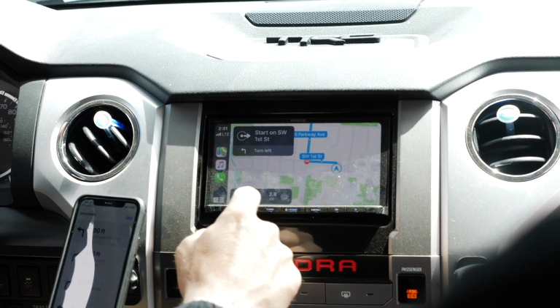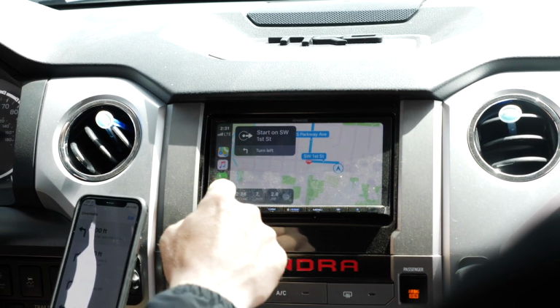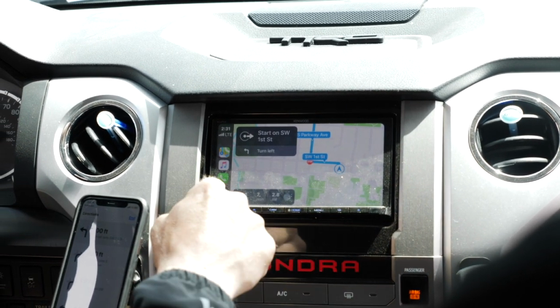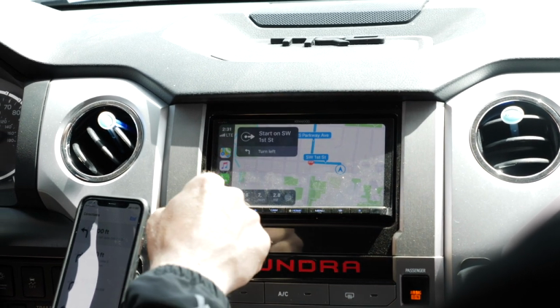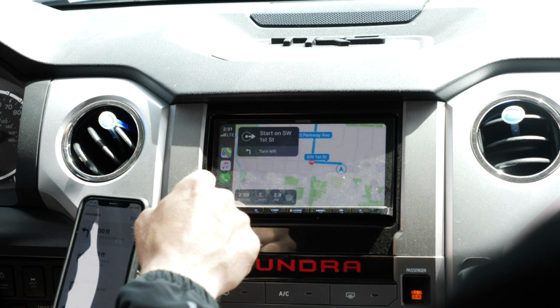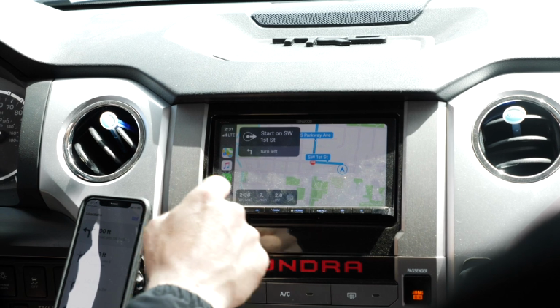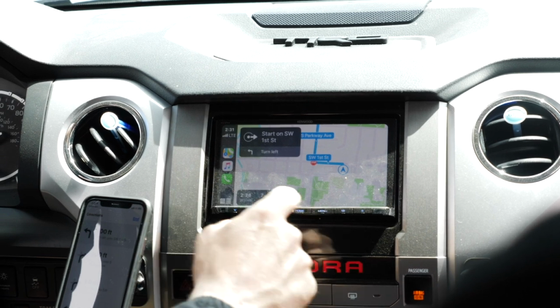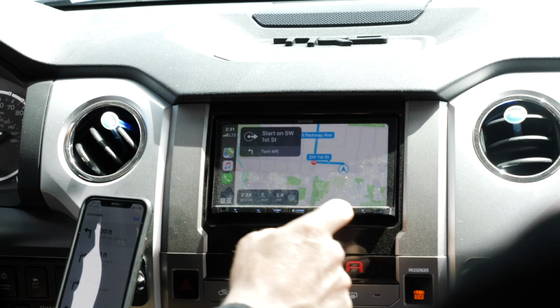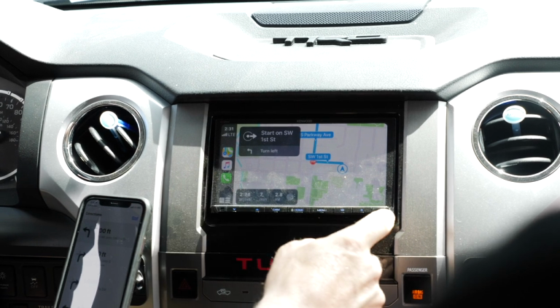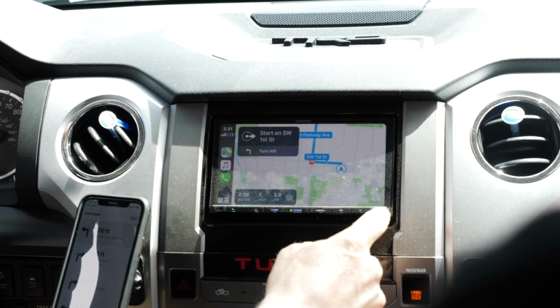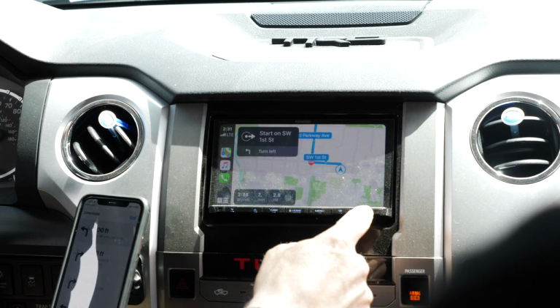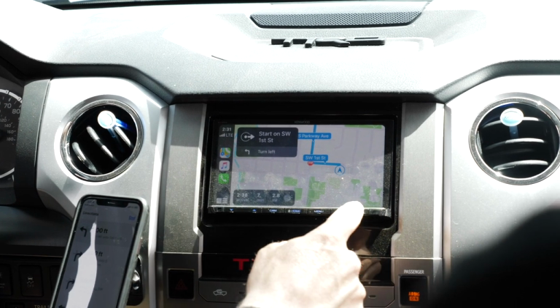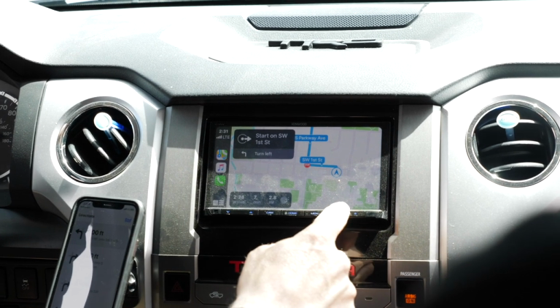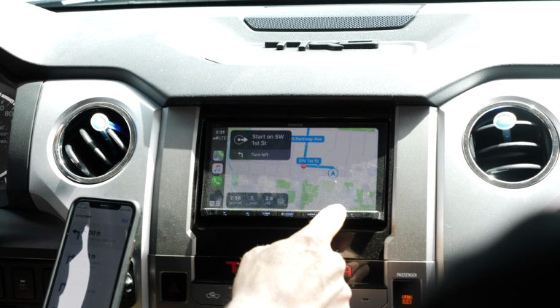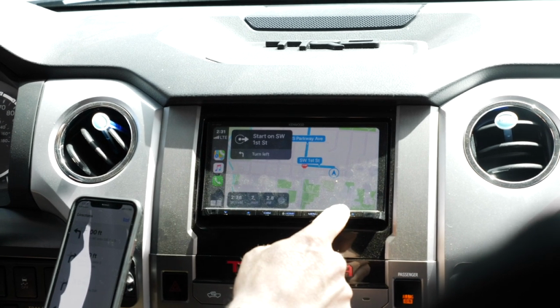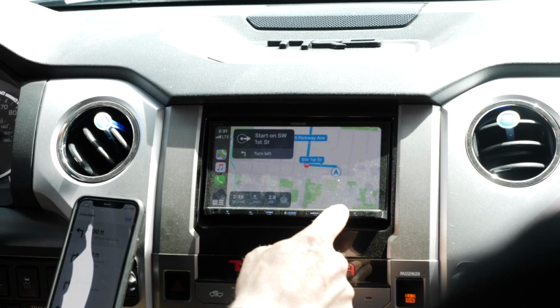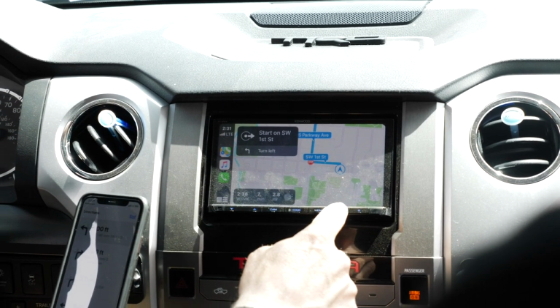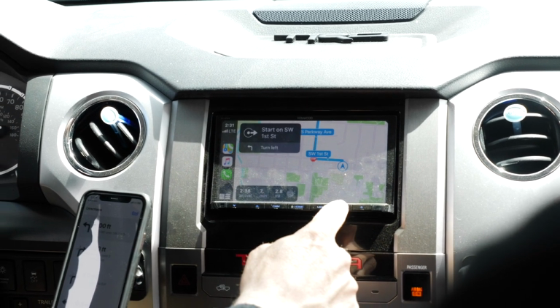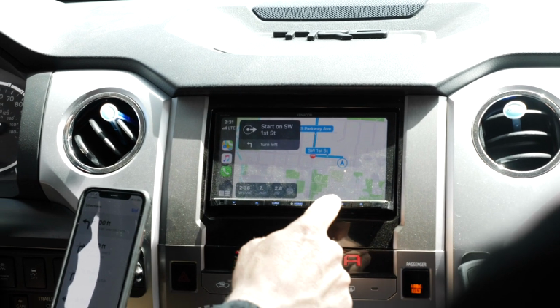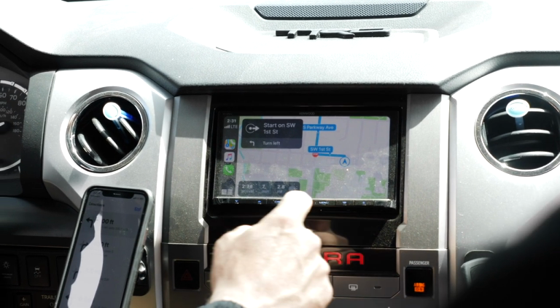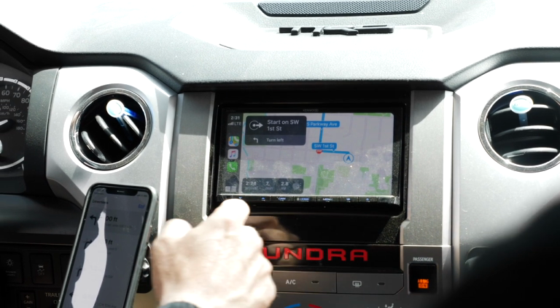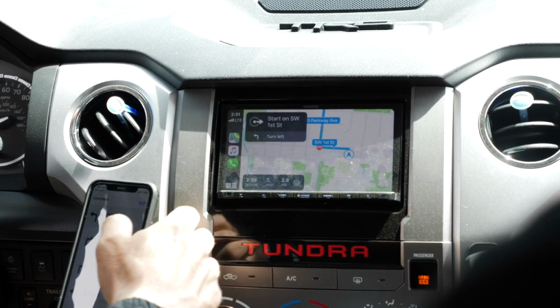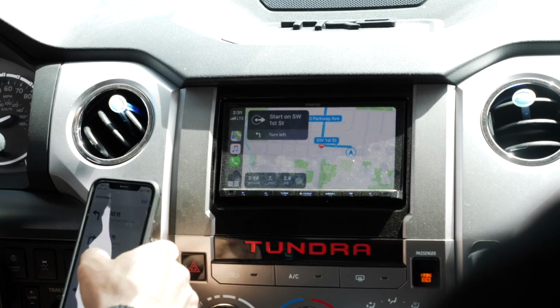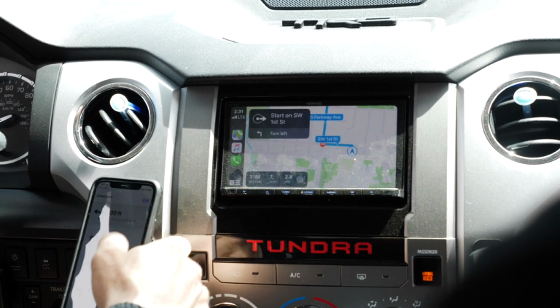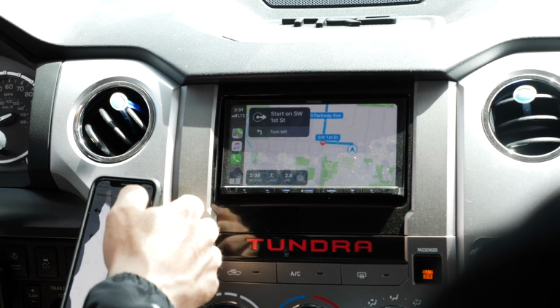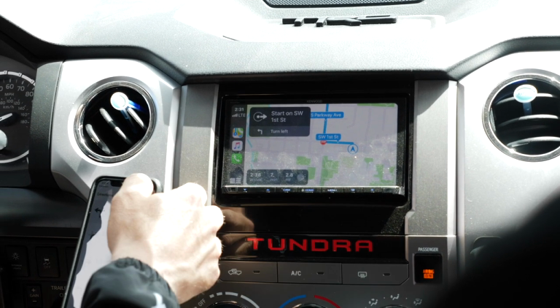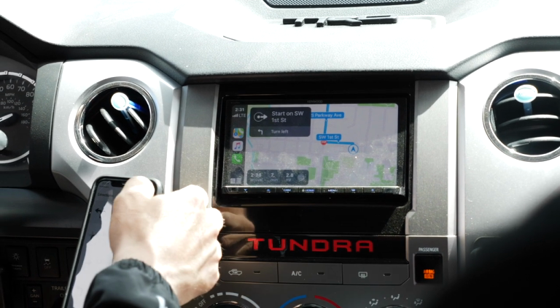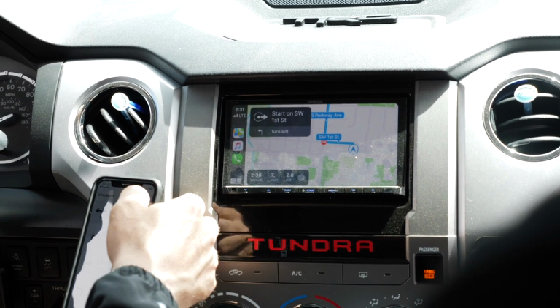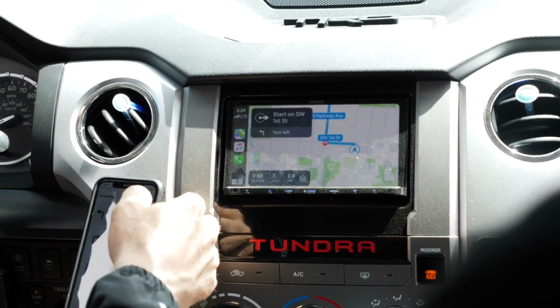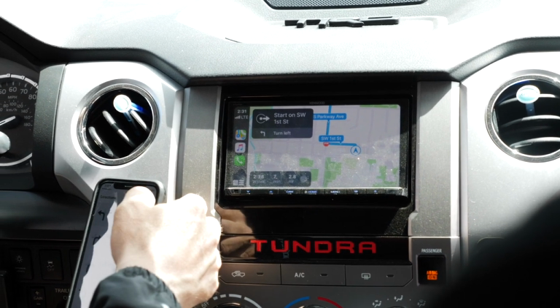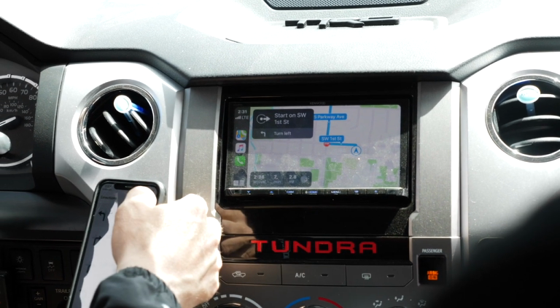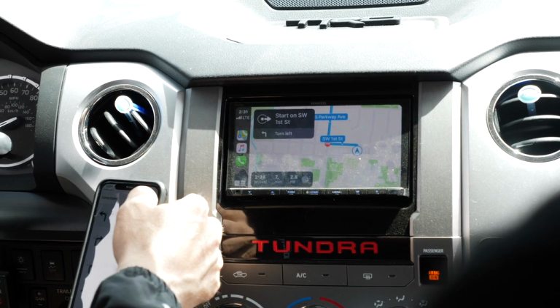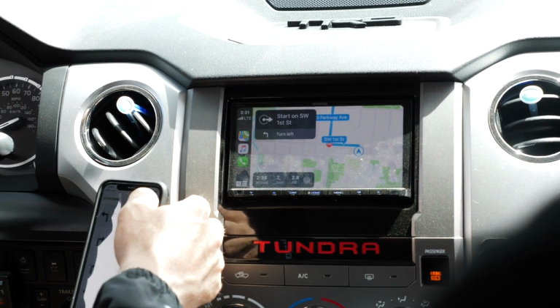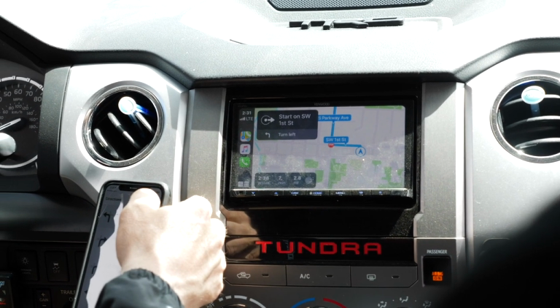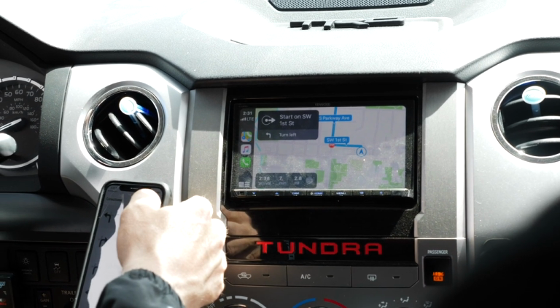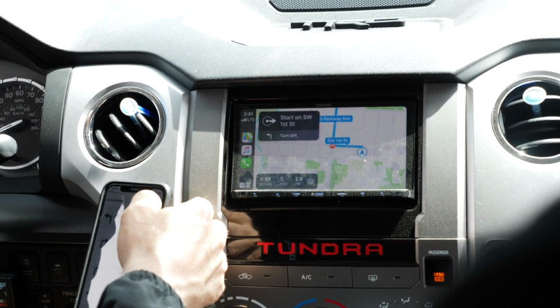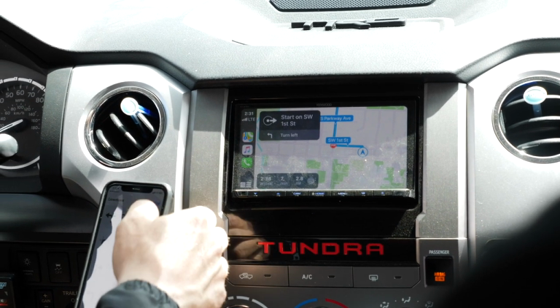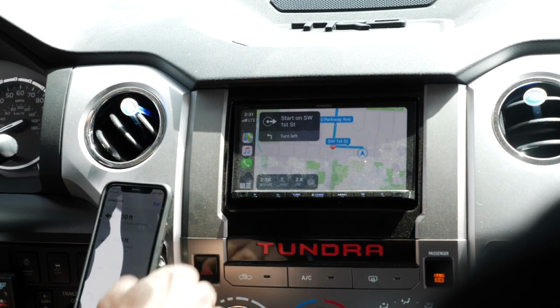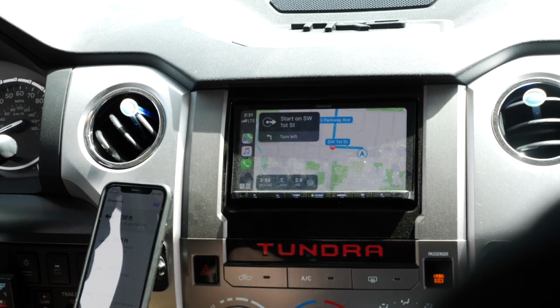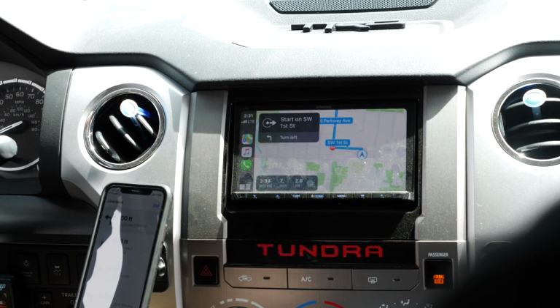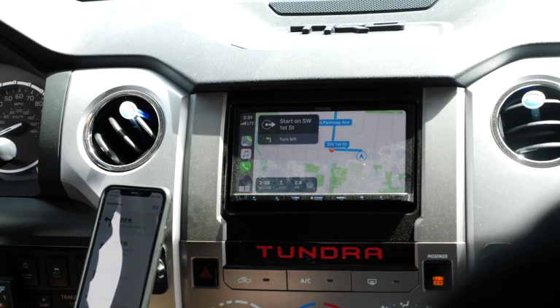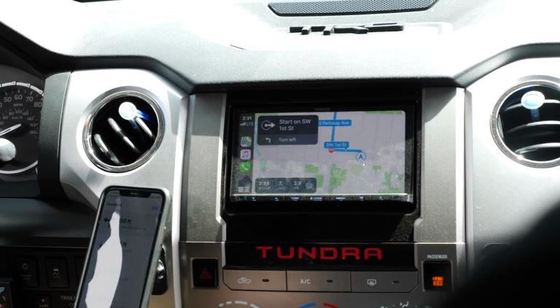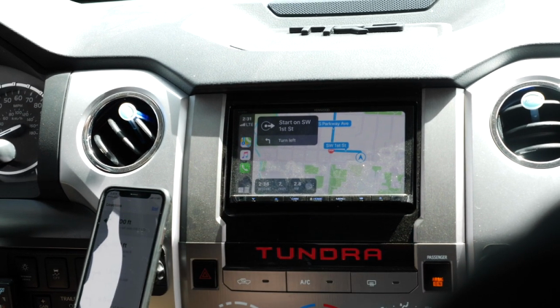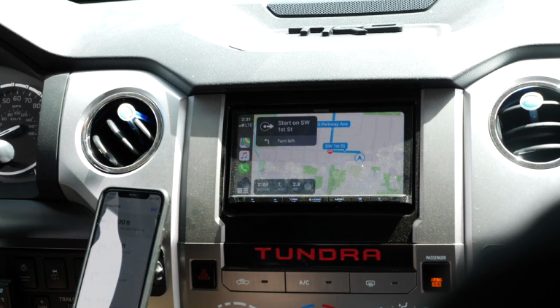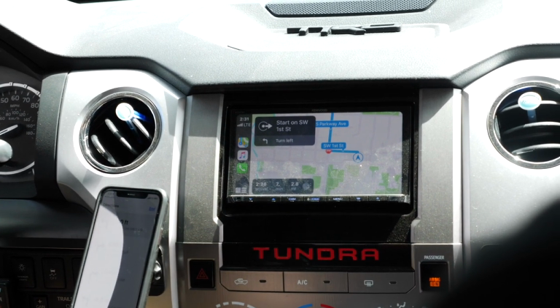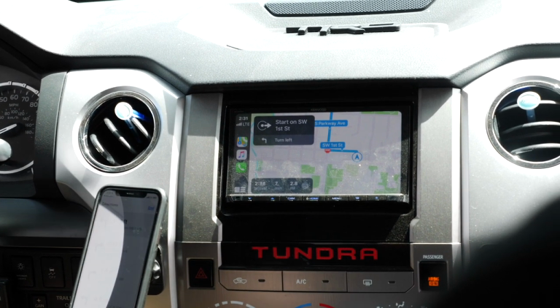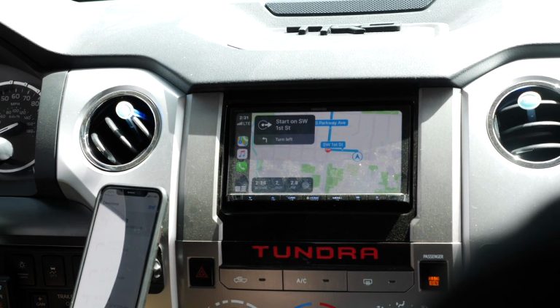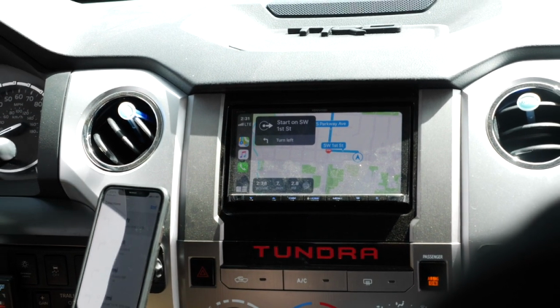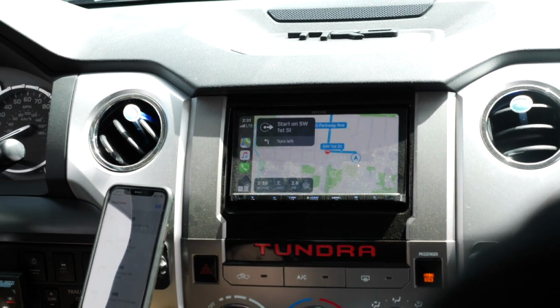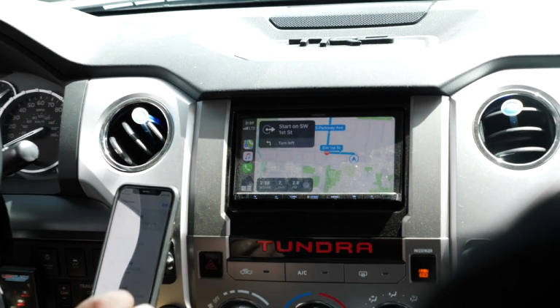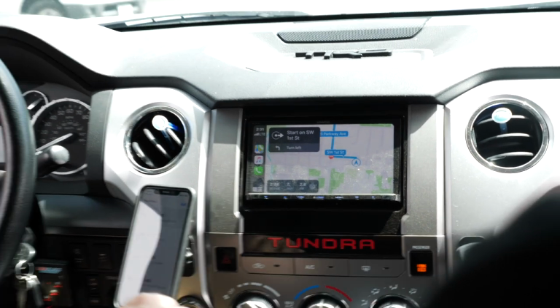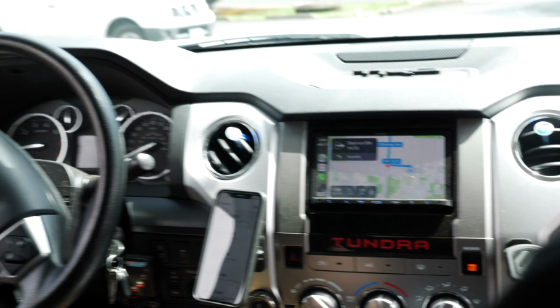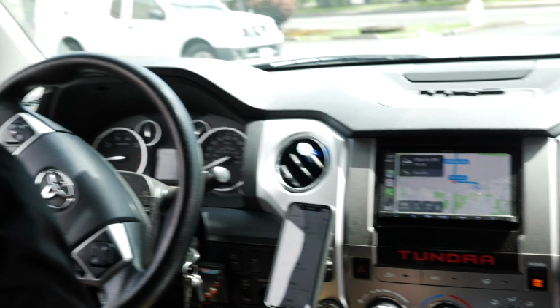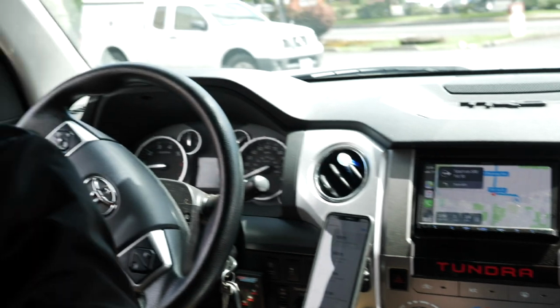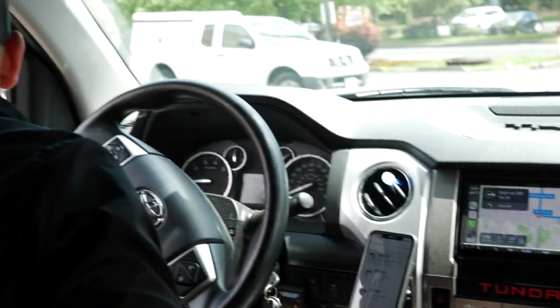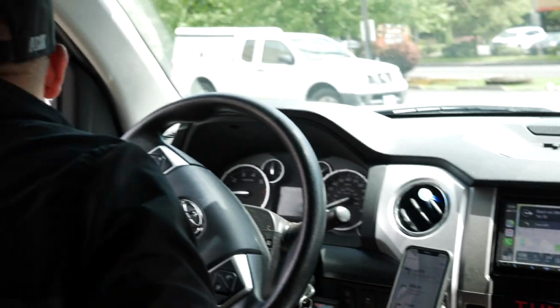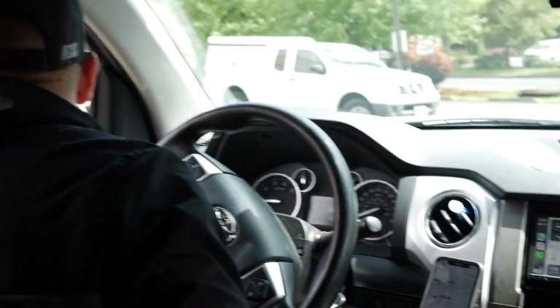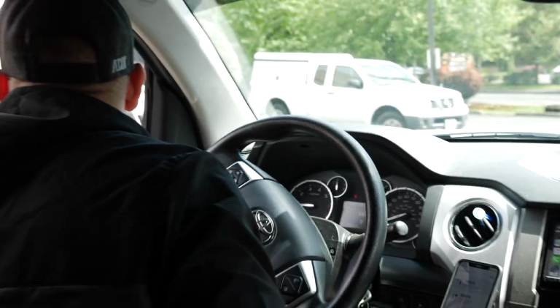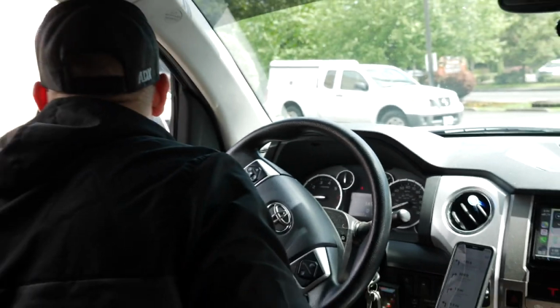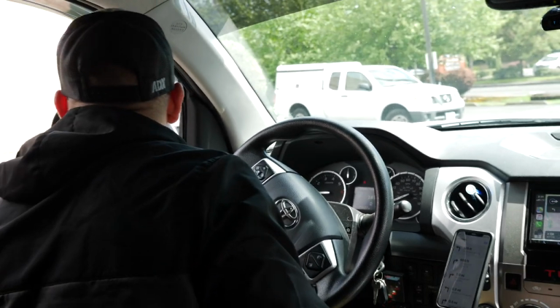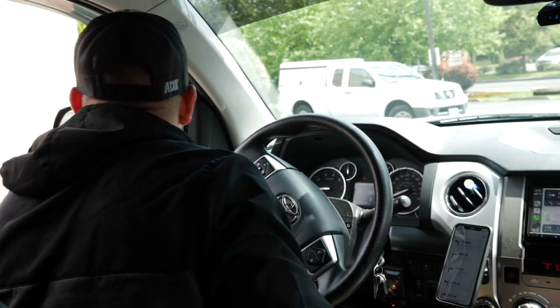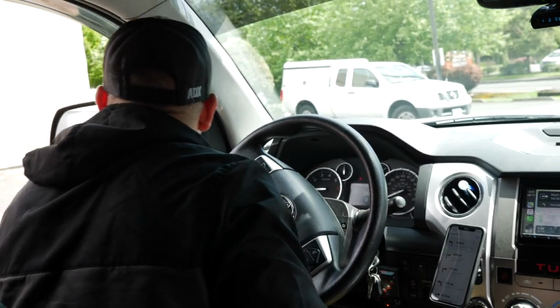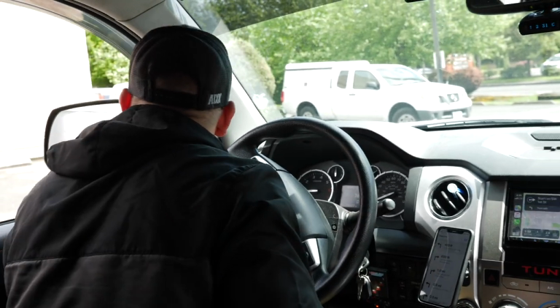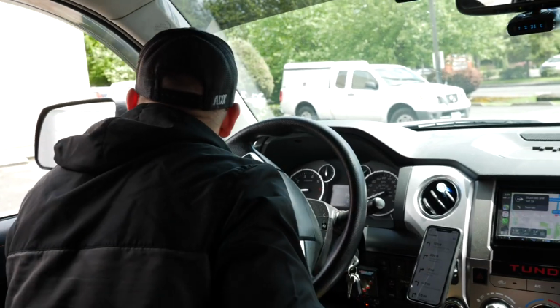I hate Apple Maps compared to Google. Screw it, we're rolling — we are seven minutes away.